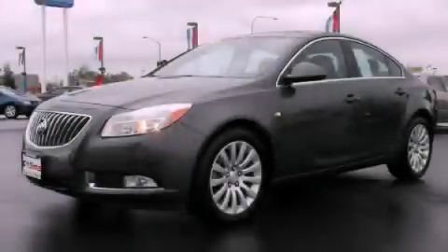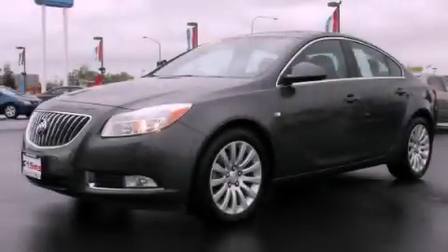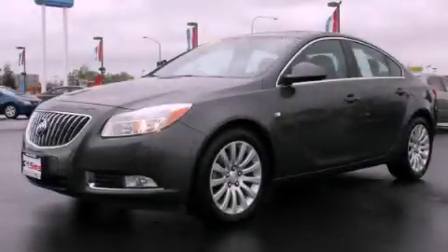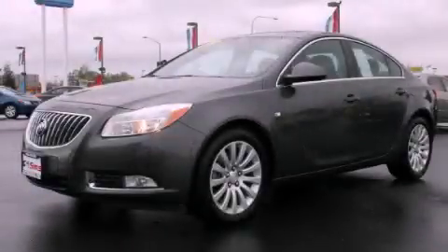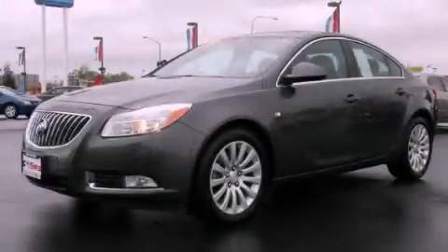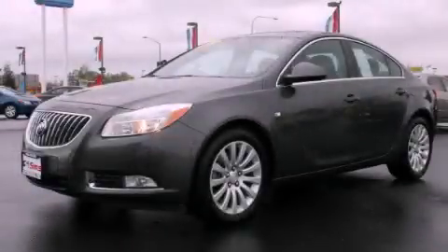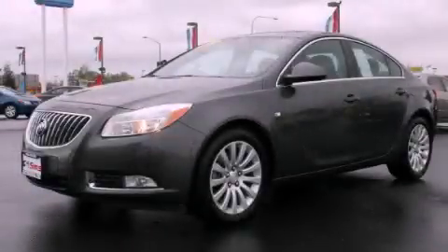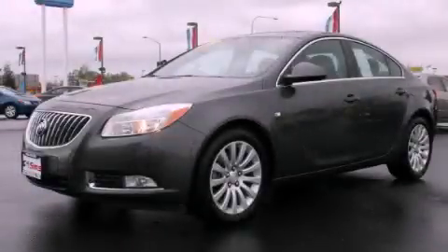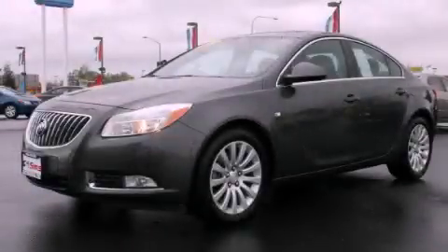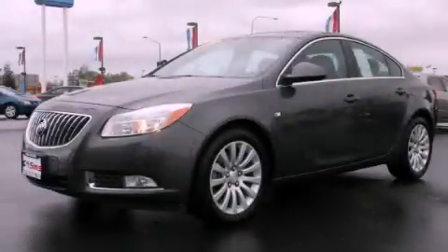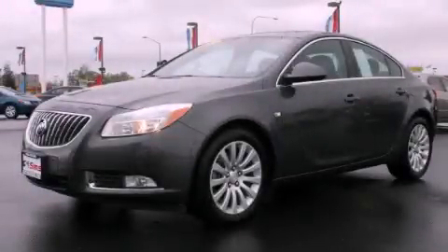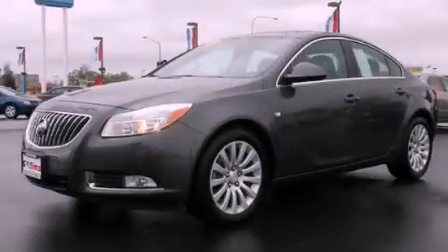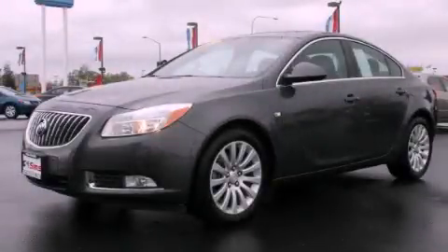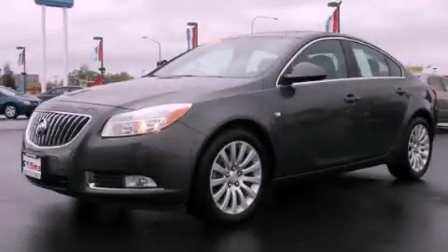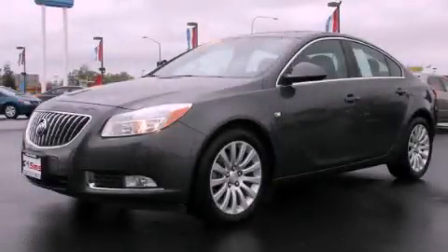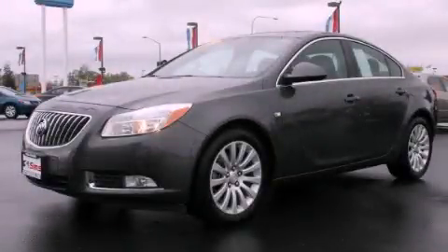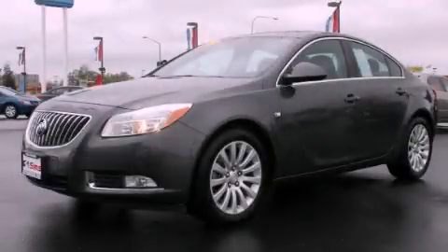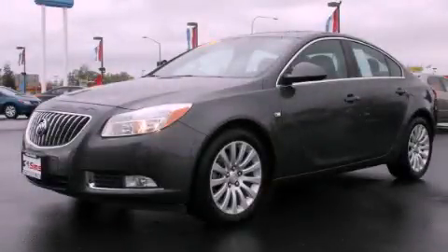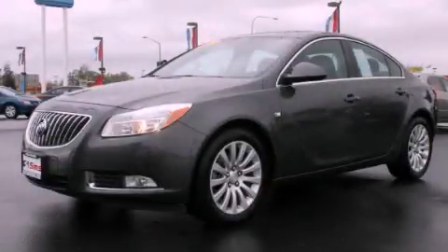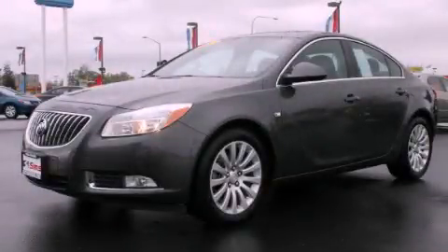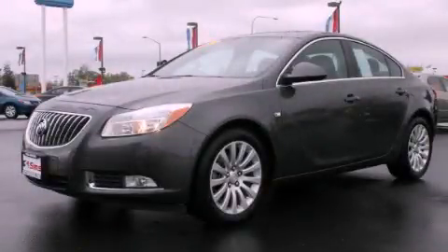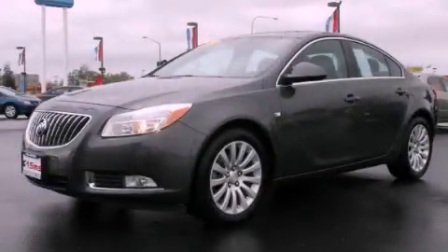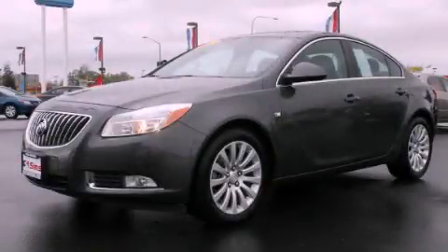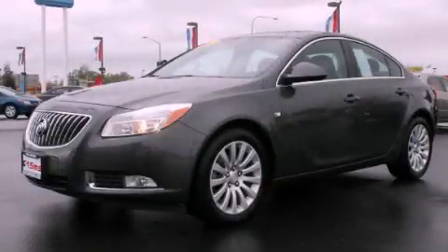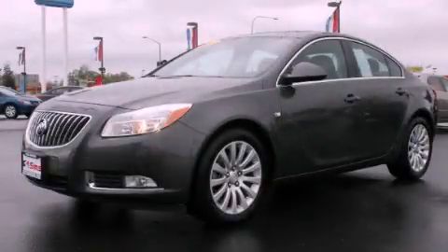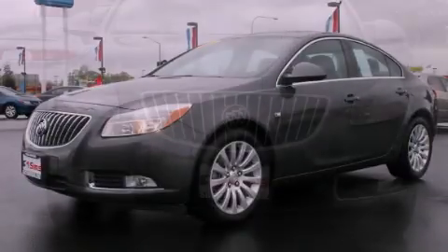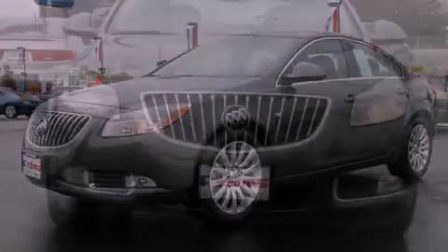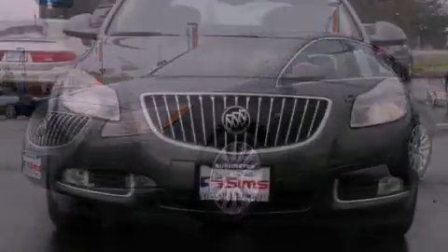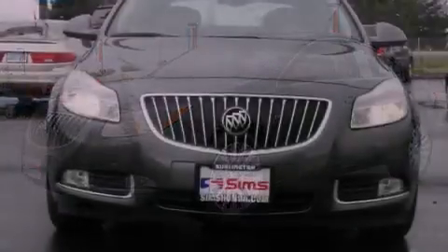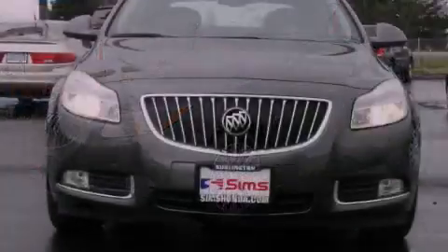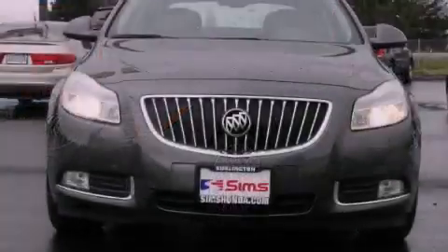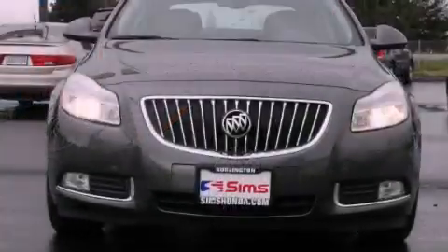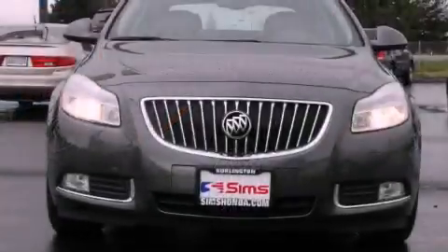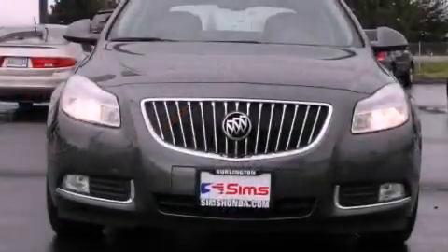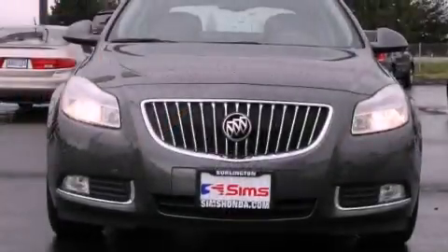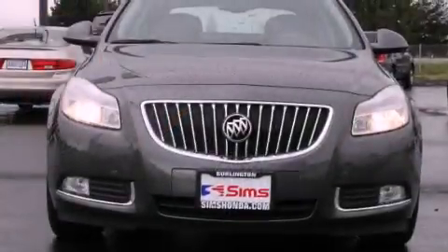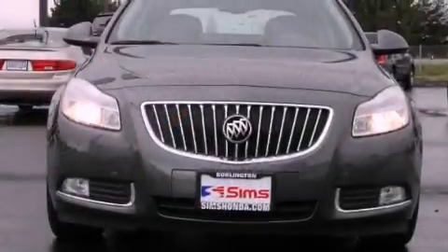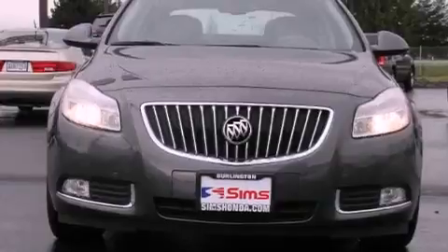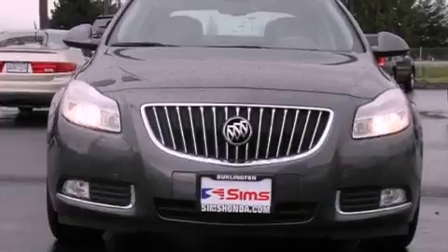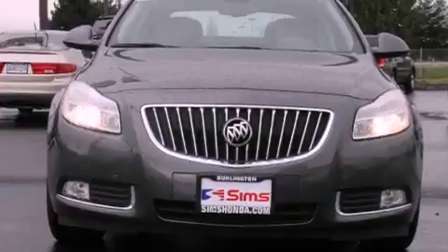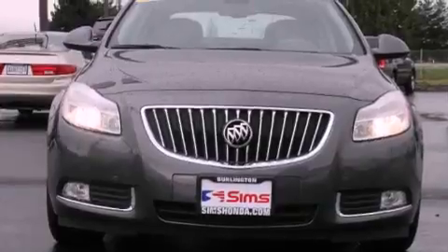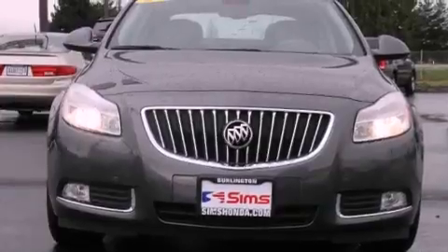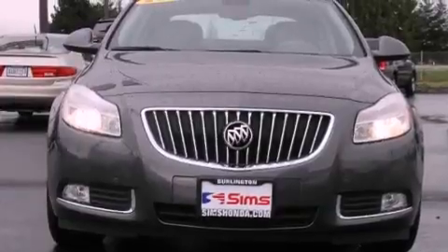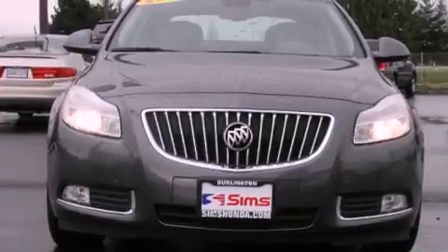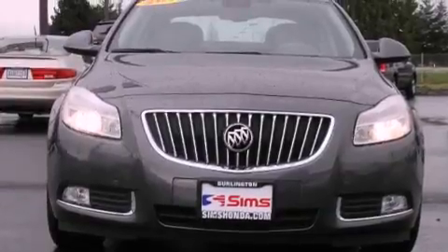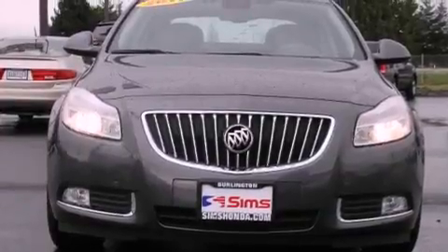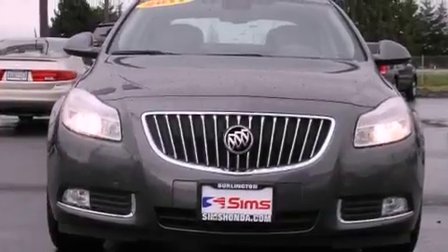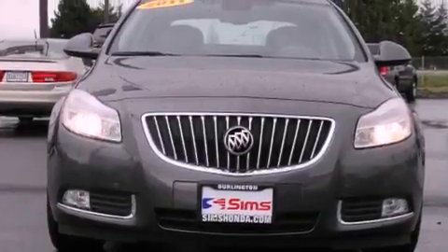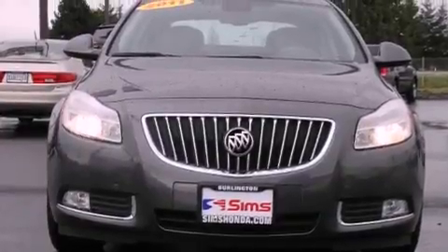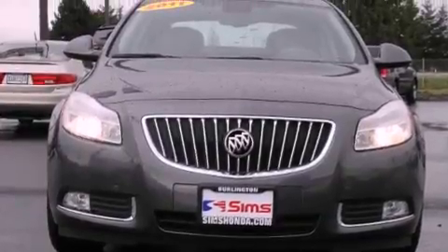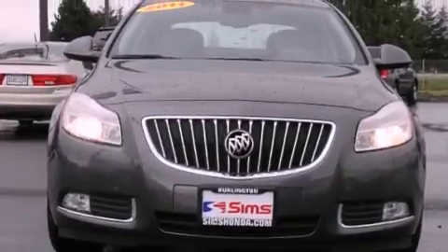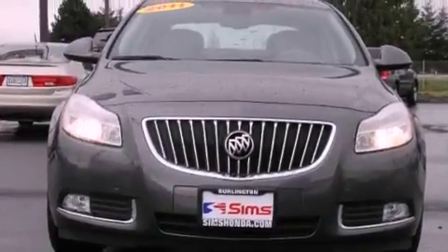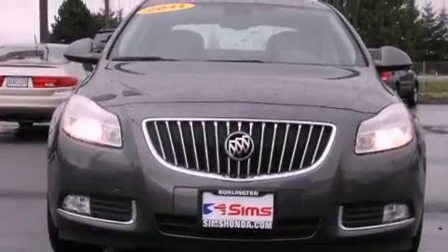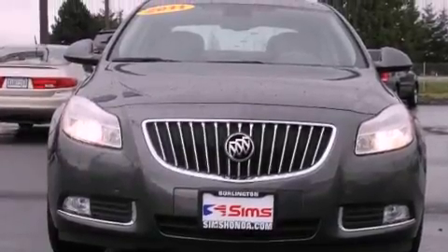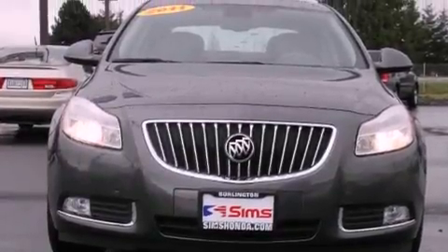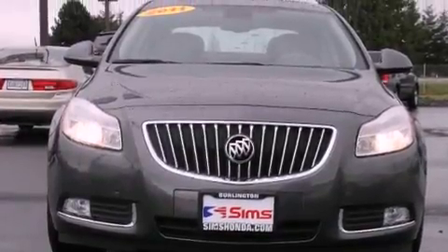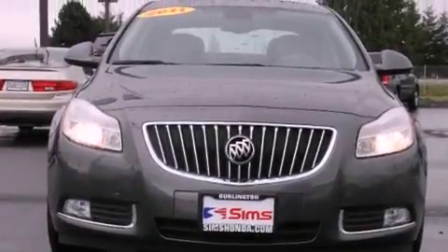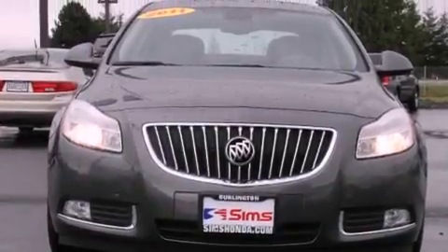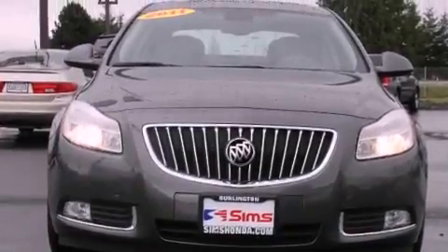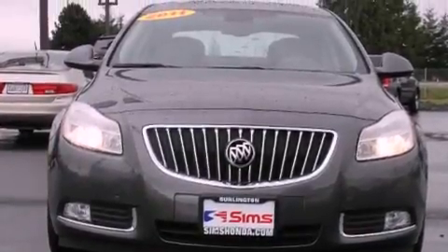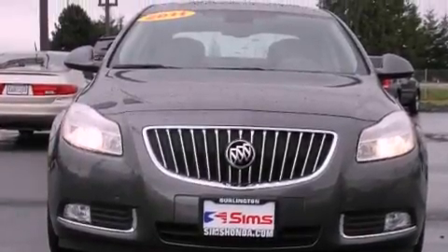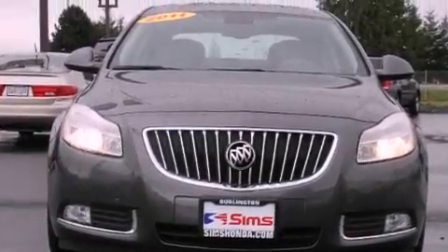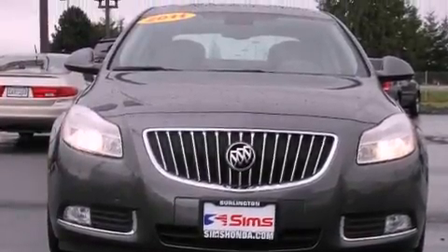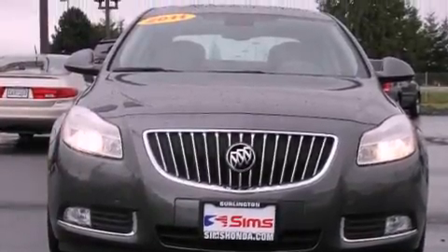This is a 2011 Buick Regal. It features a 2.4-liter four-cylinder engine and an automatic transmission.